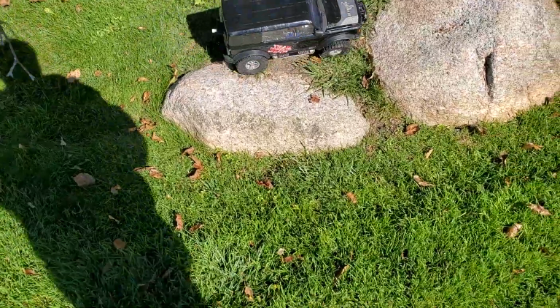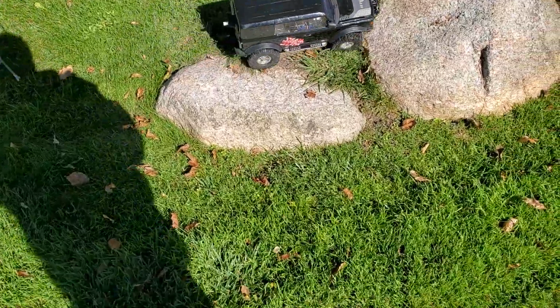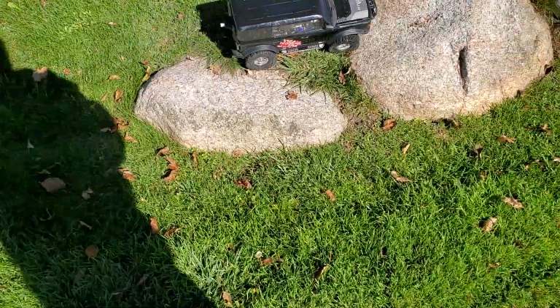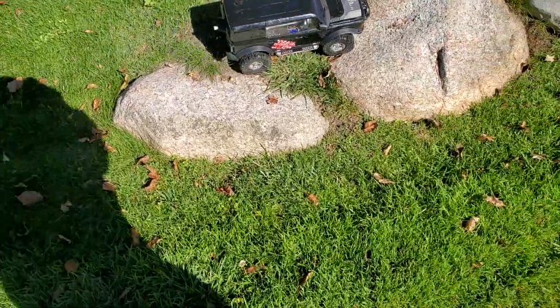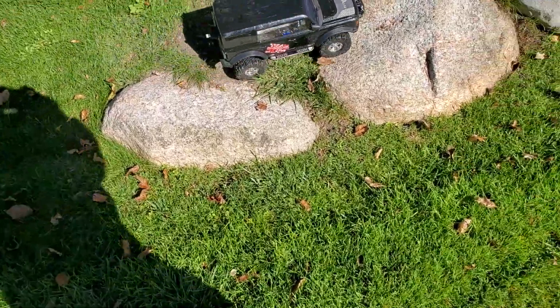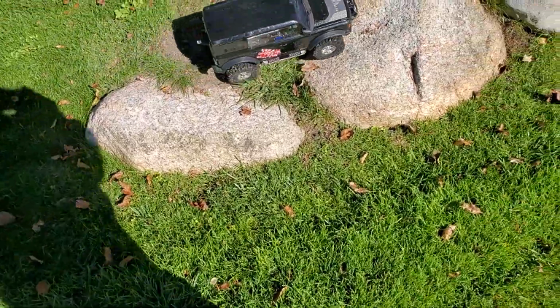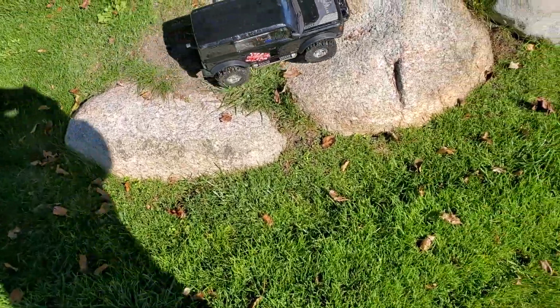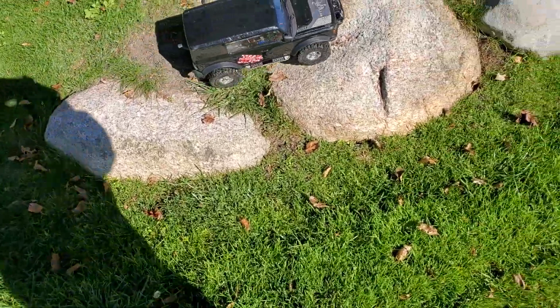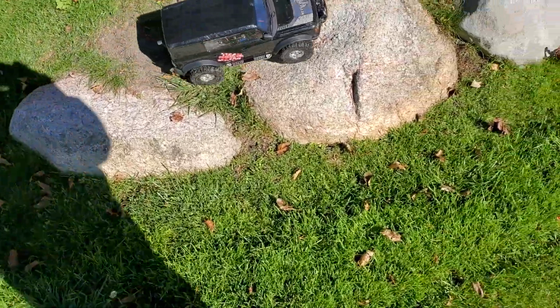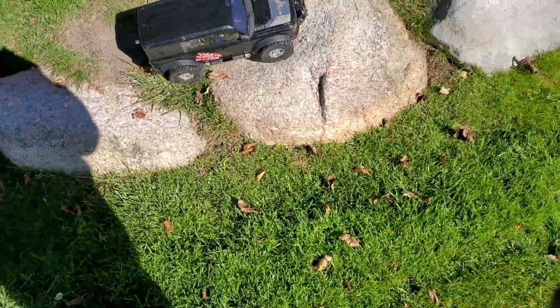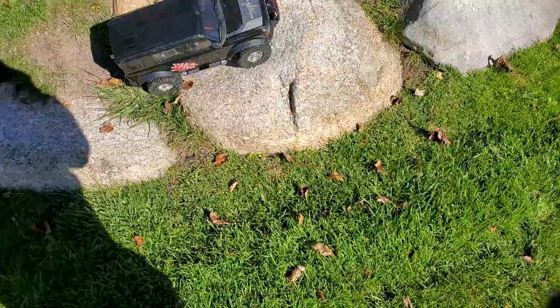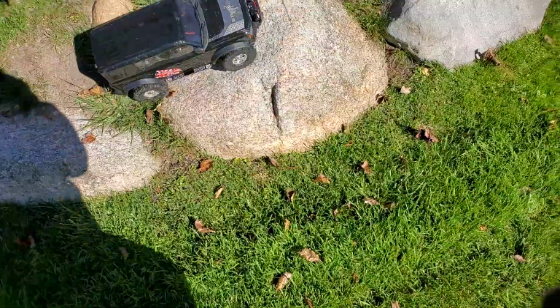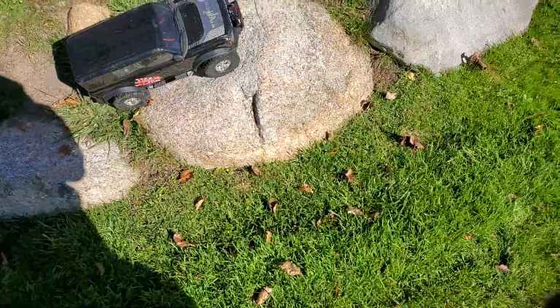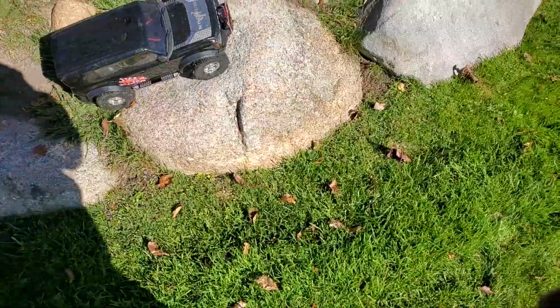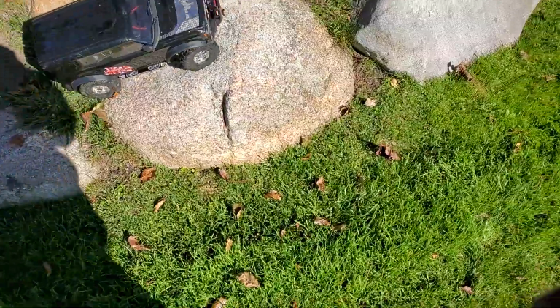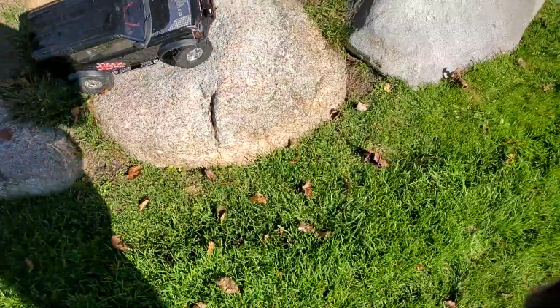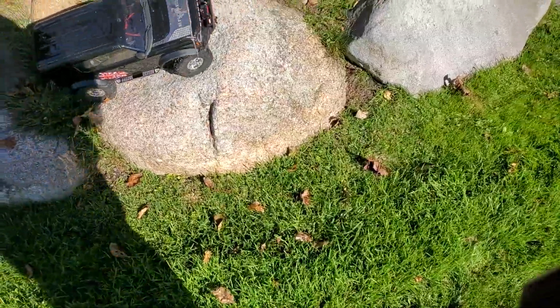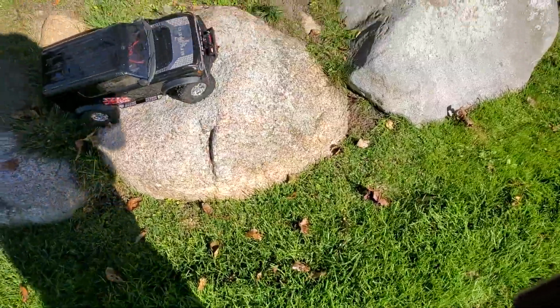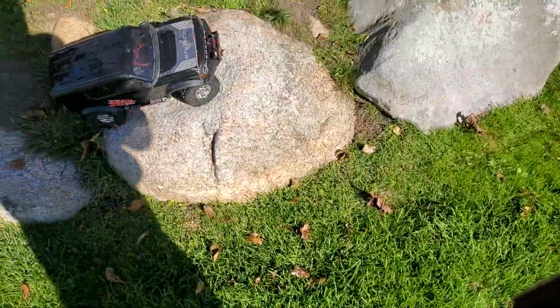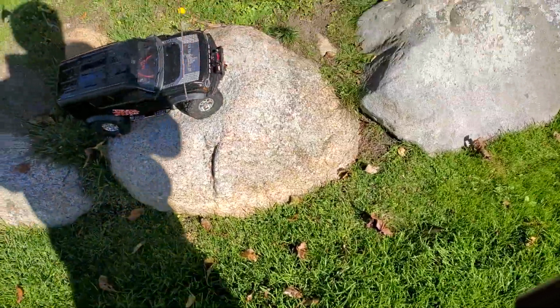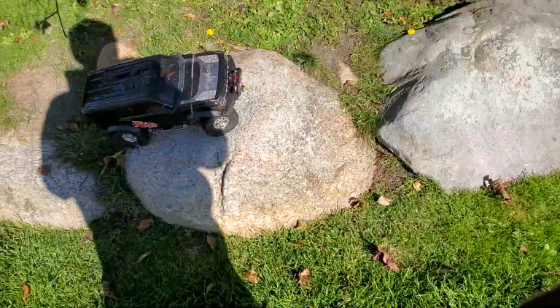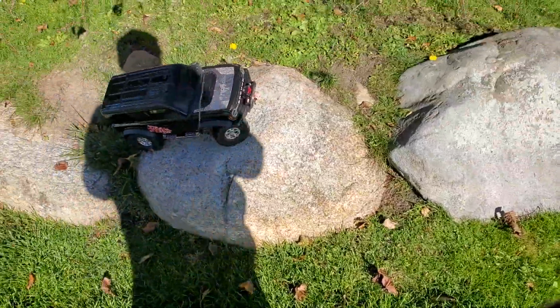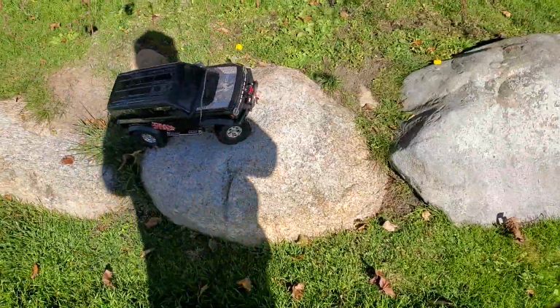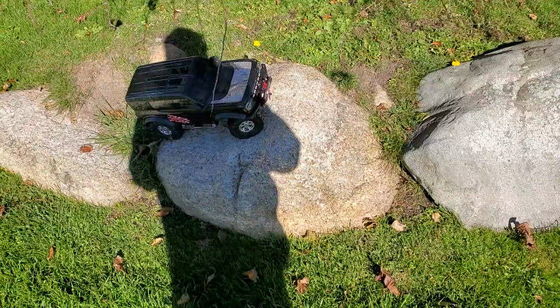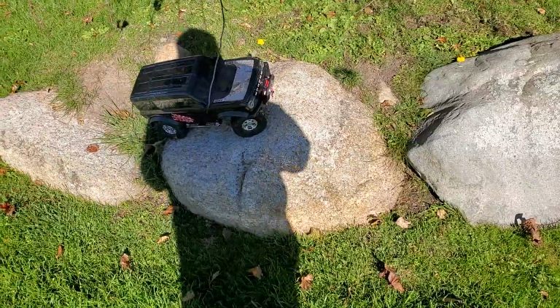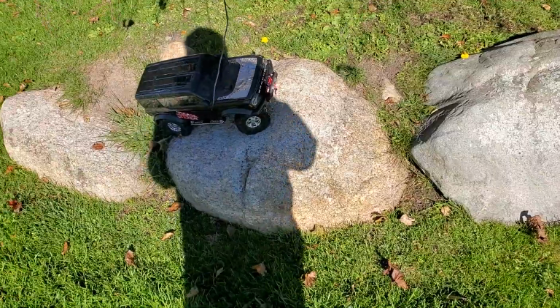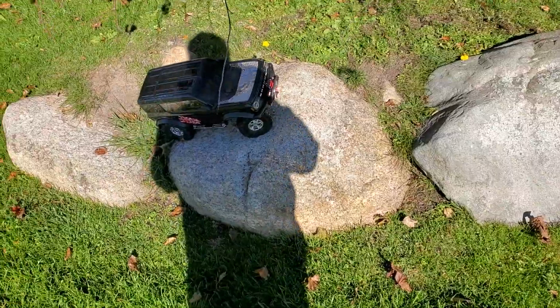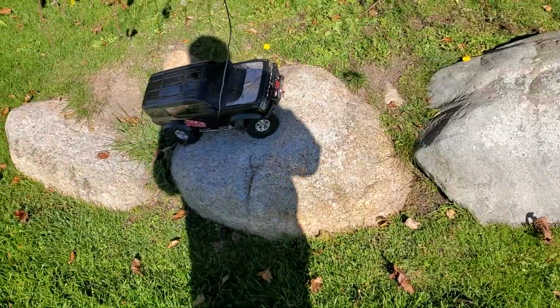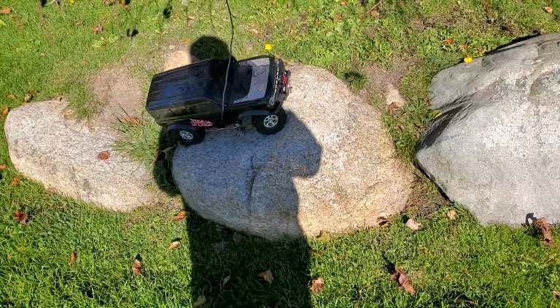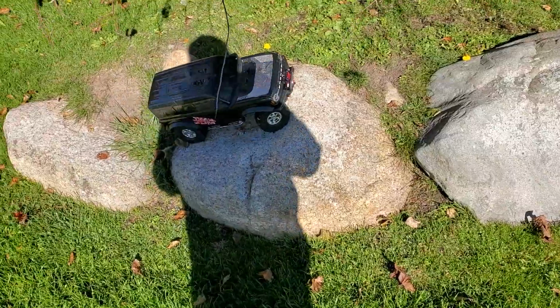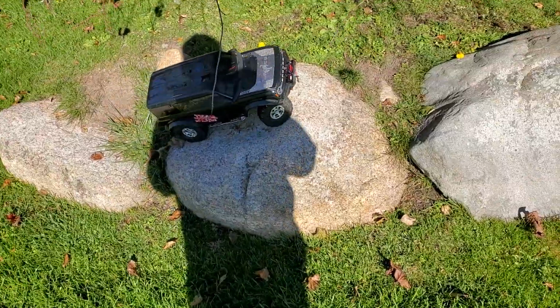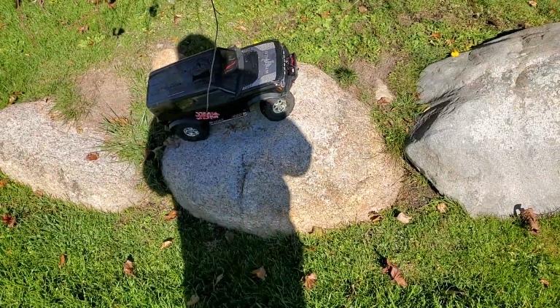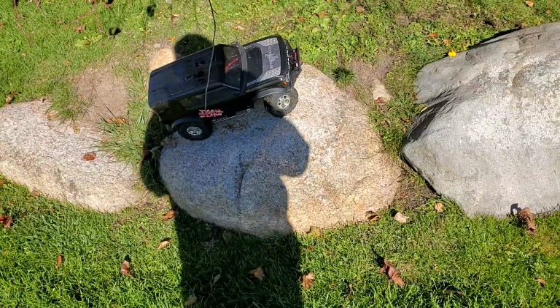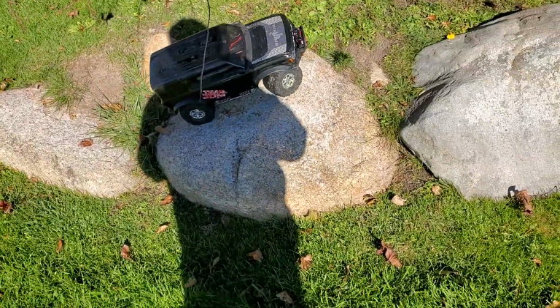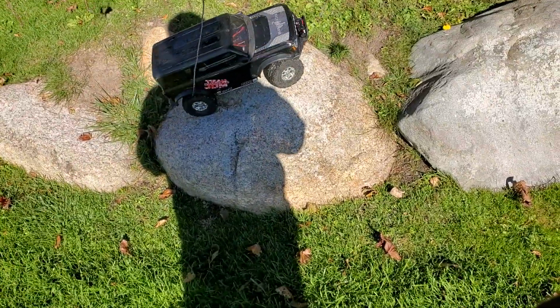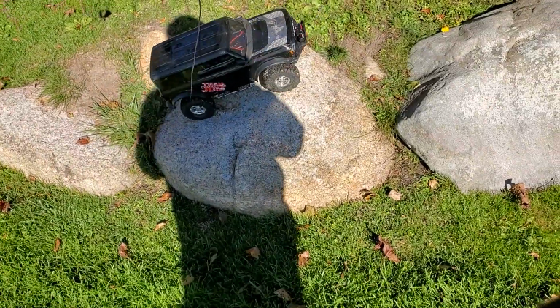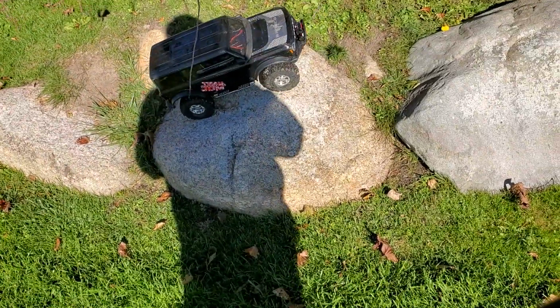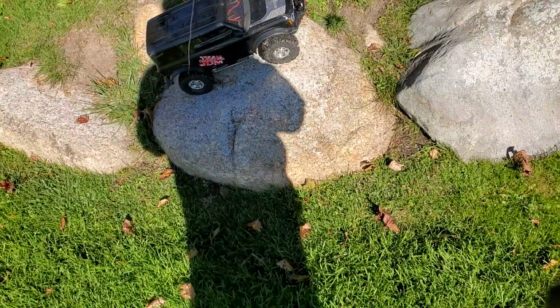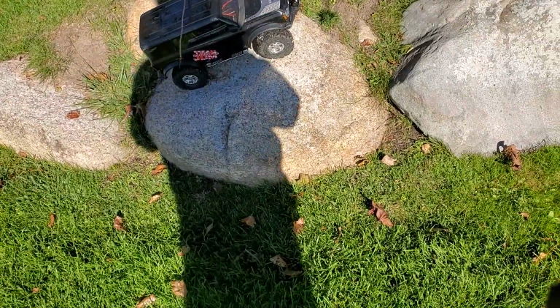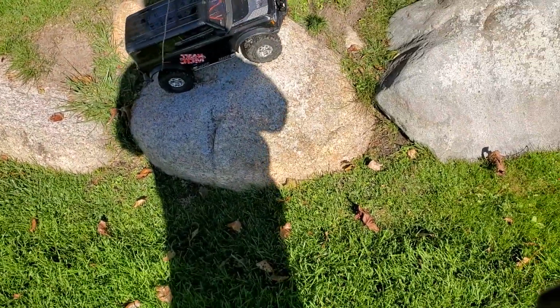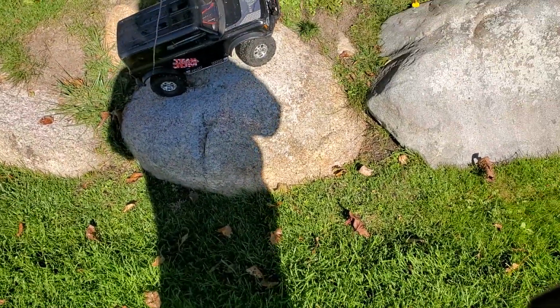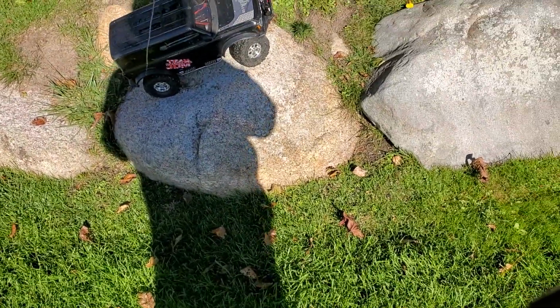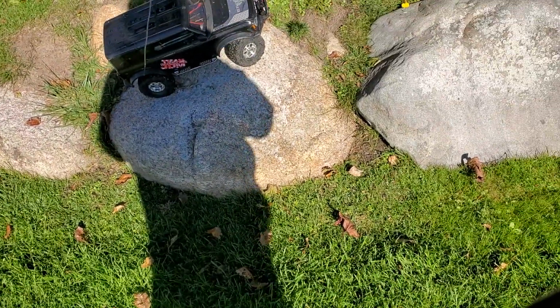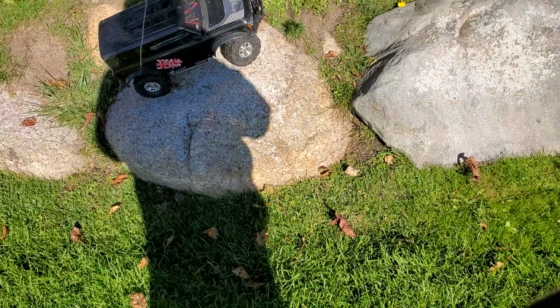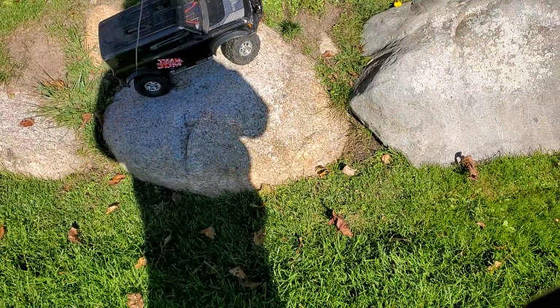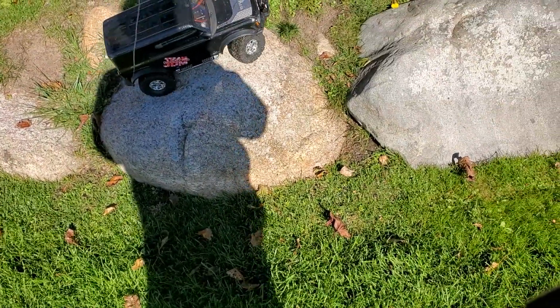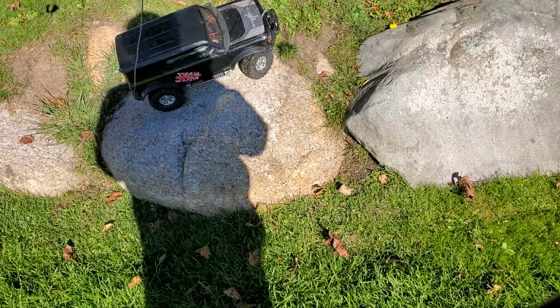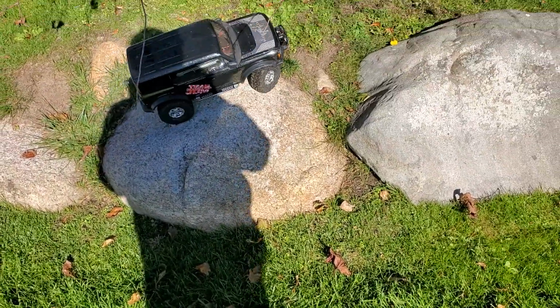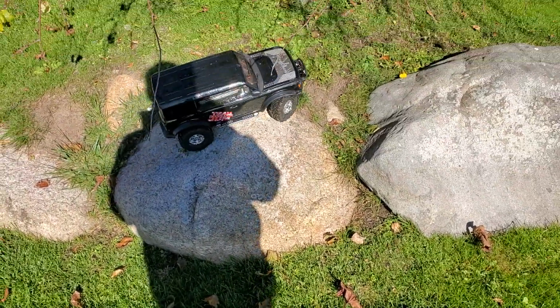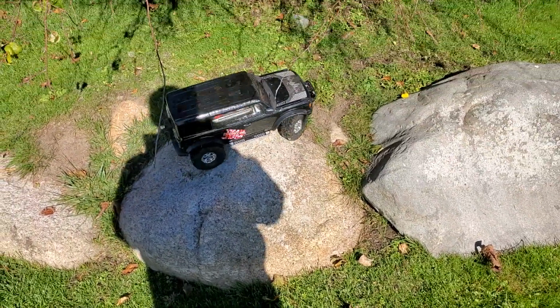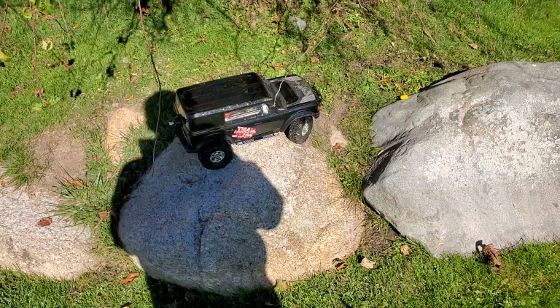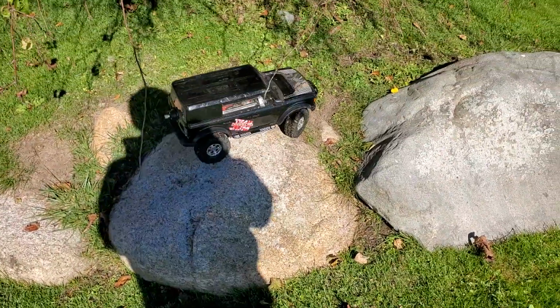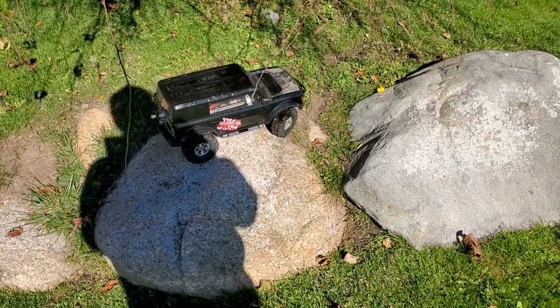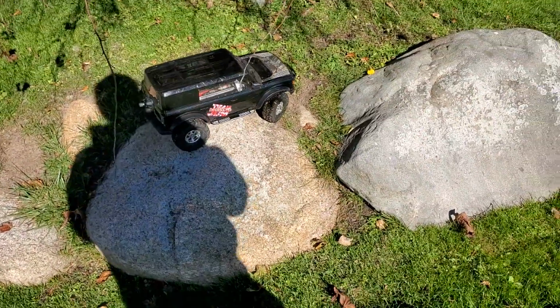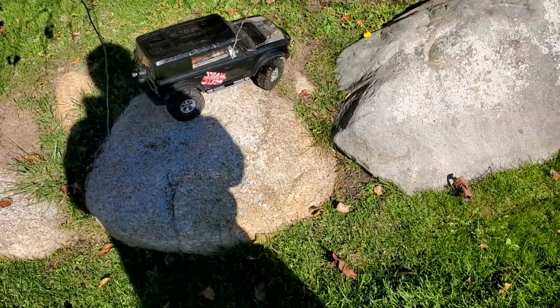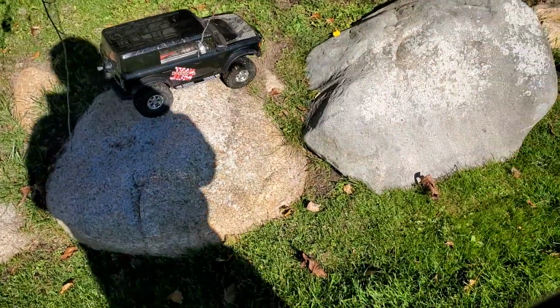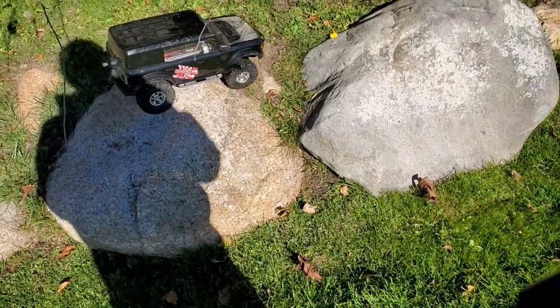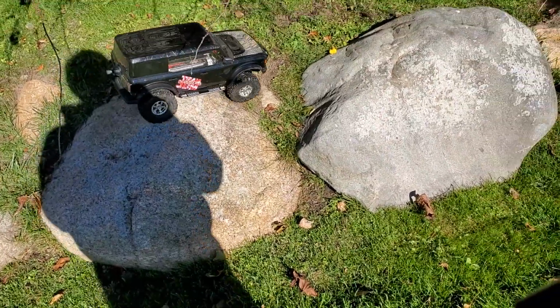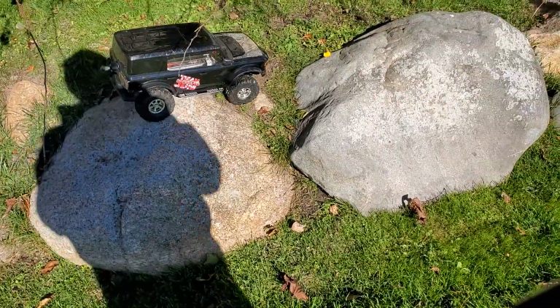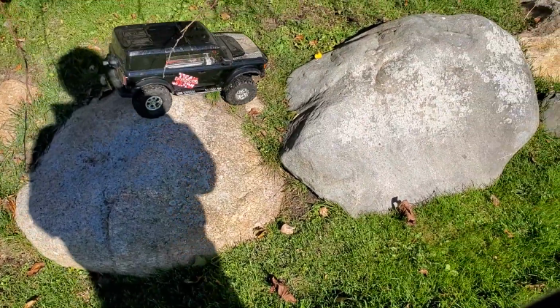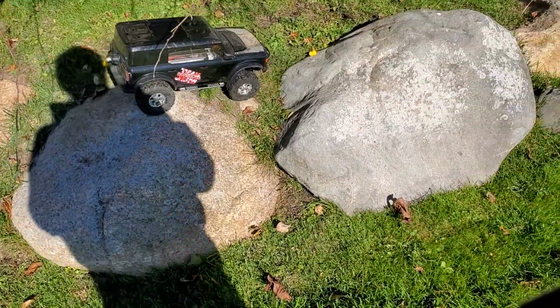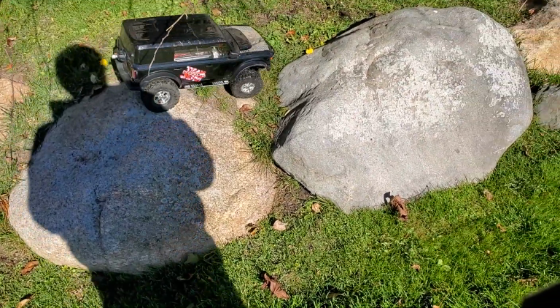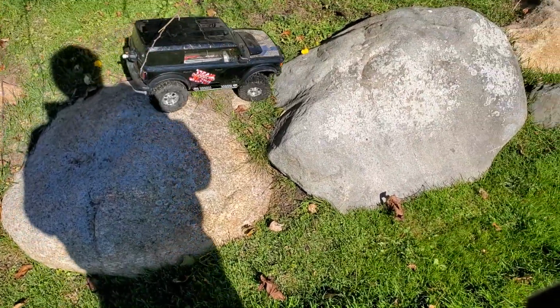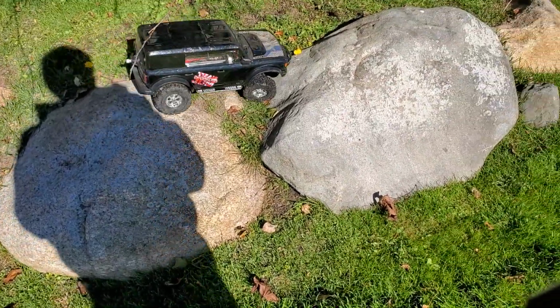That is definitely not waterproof. You don't think it's waterproof? Because it's not.